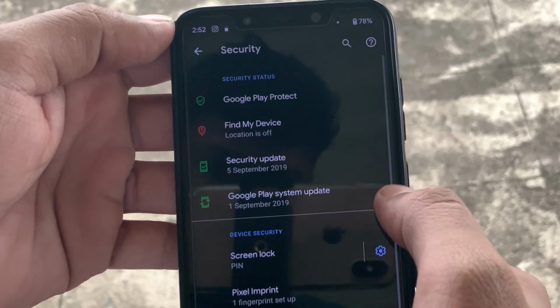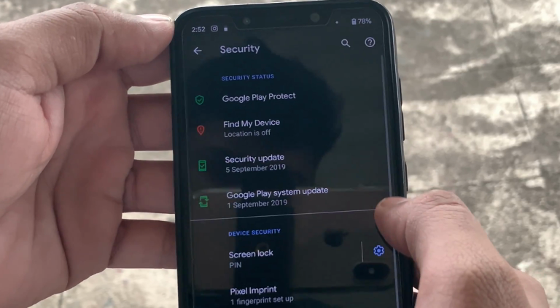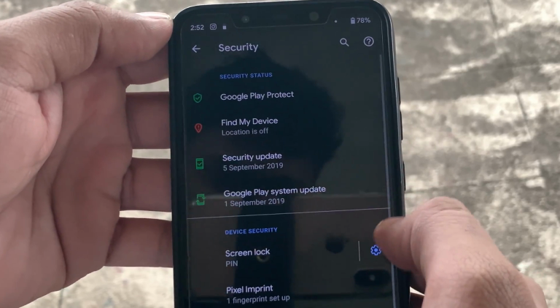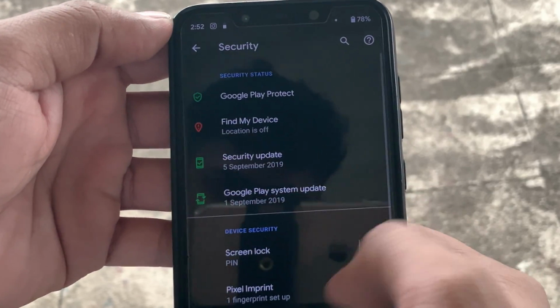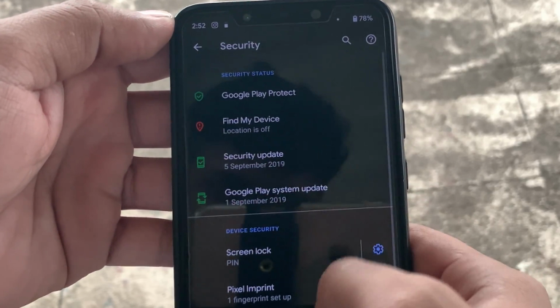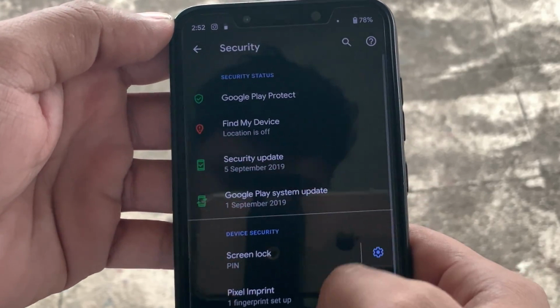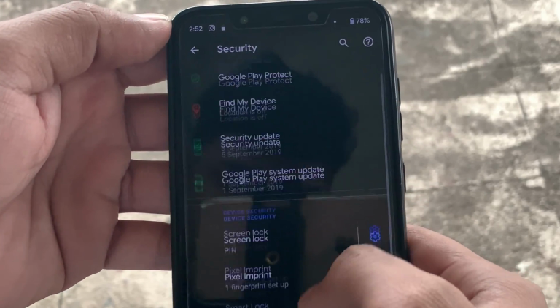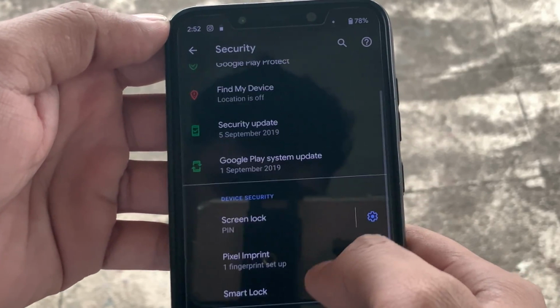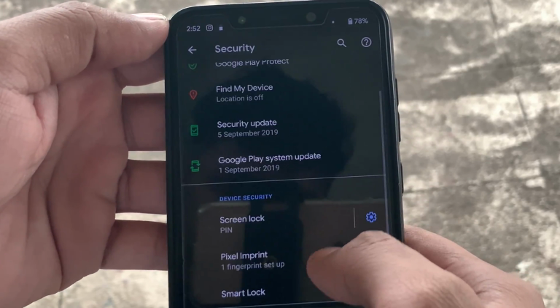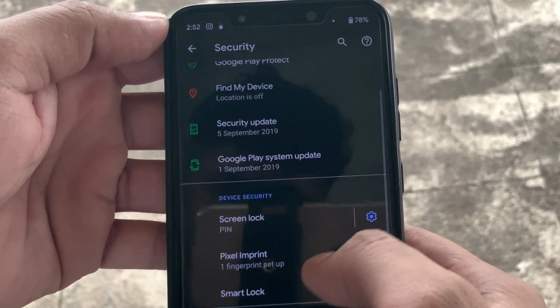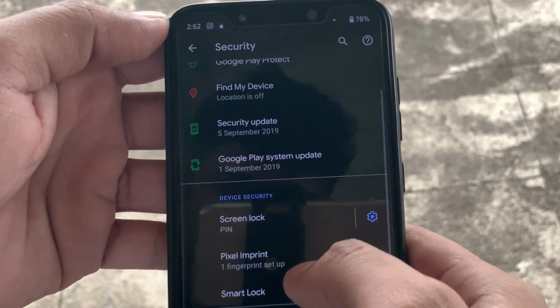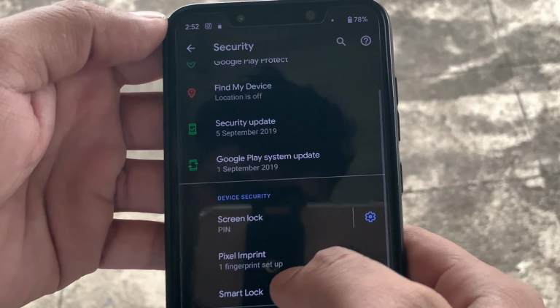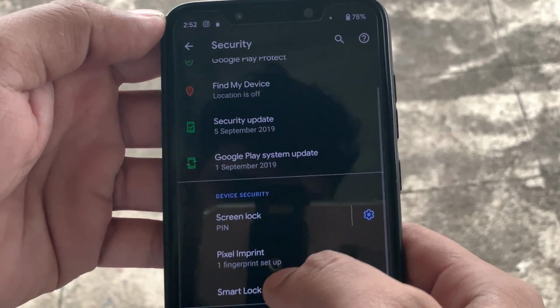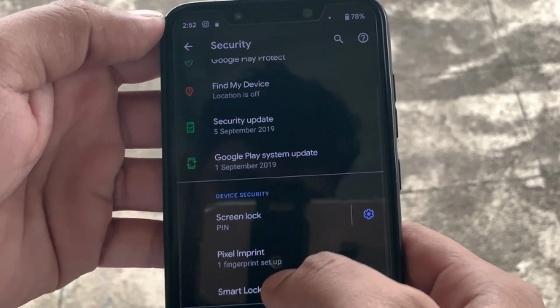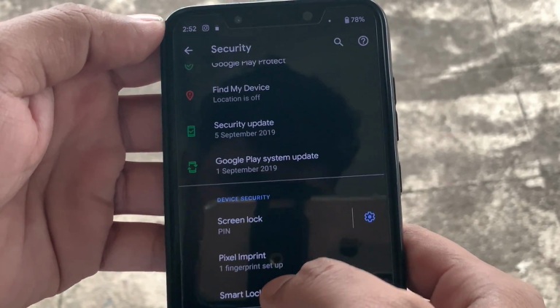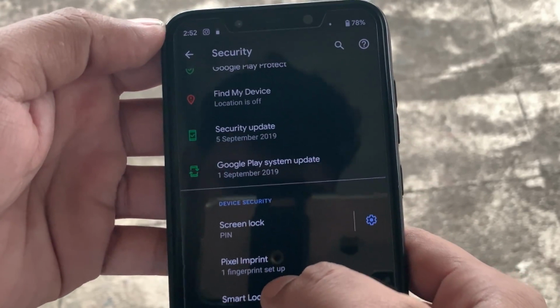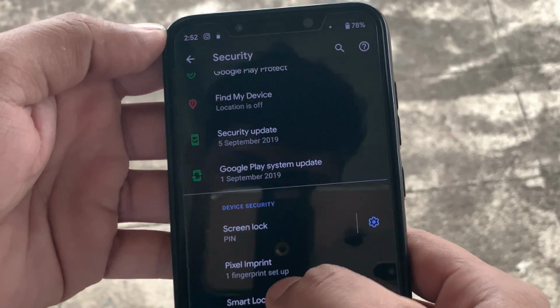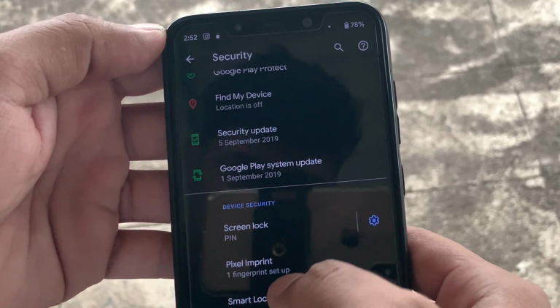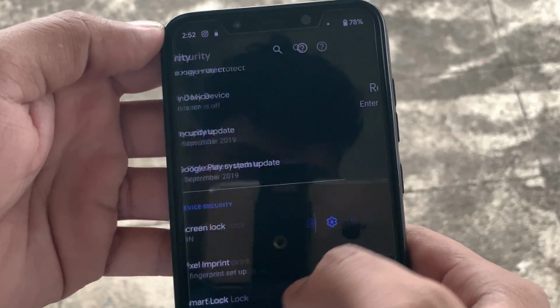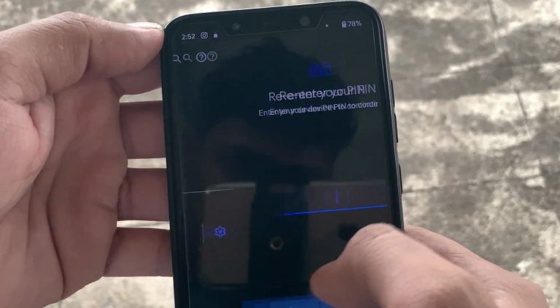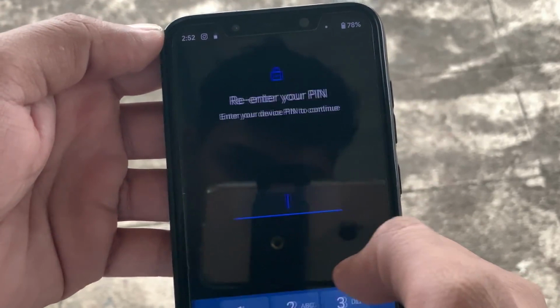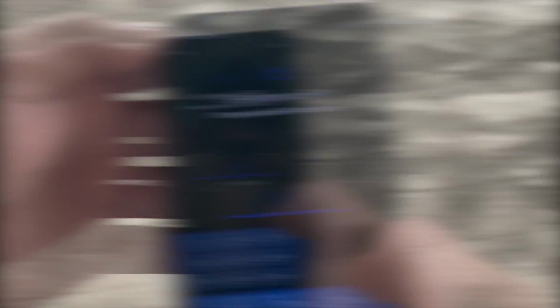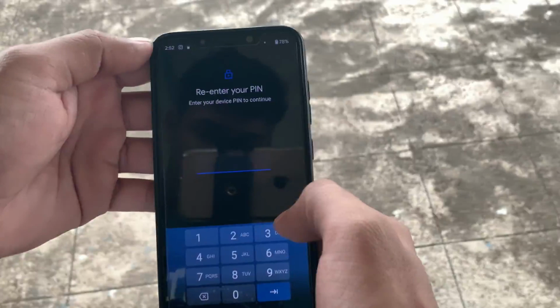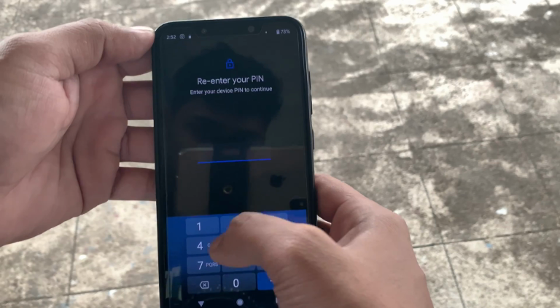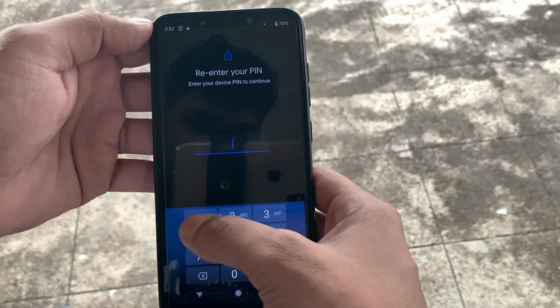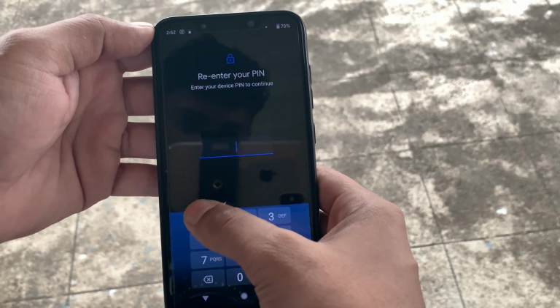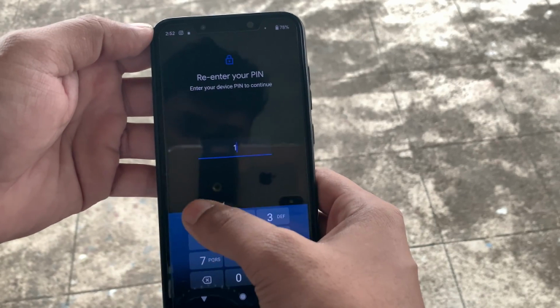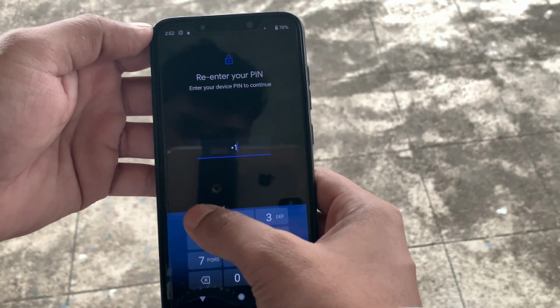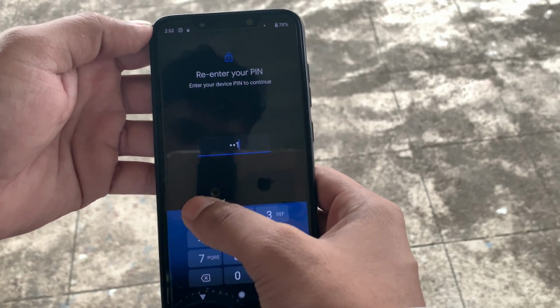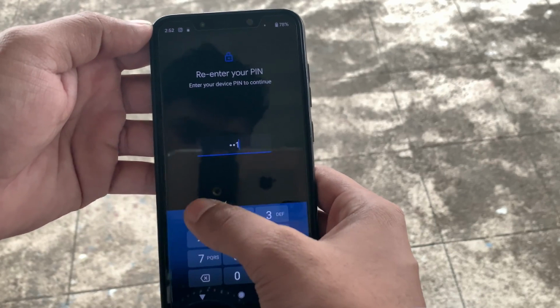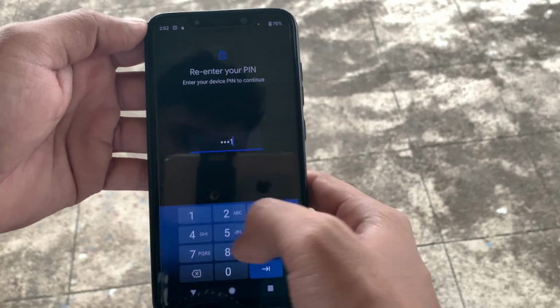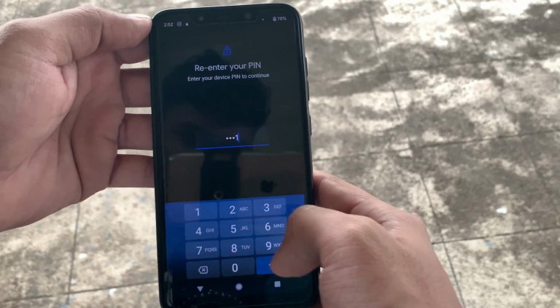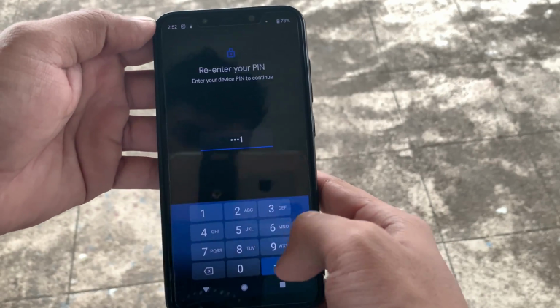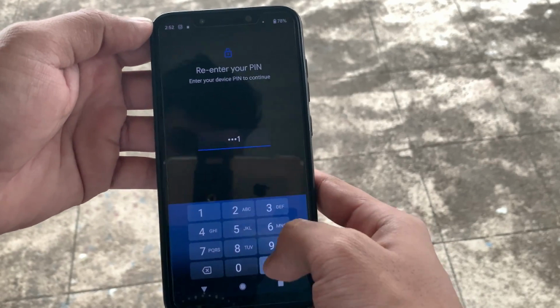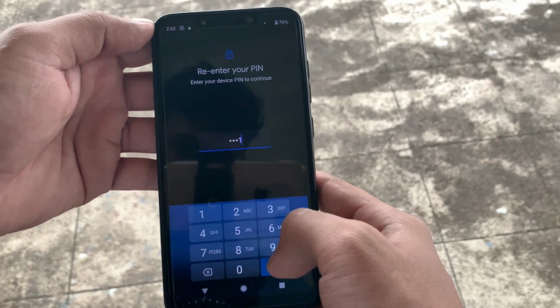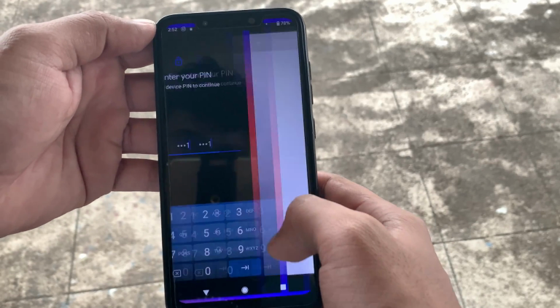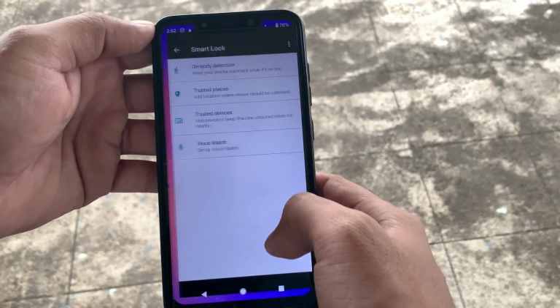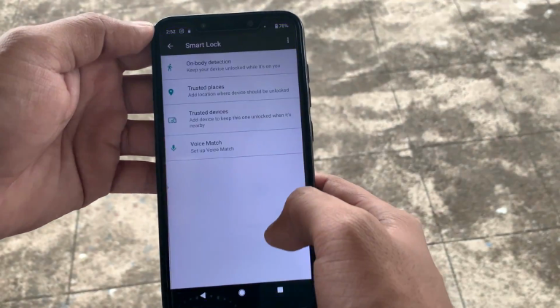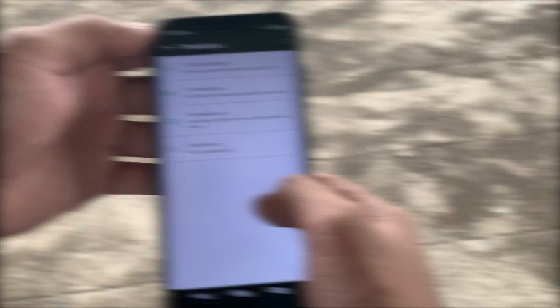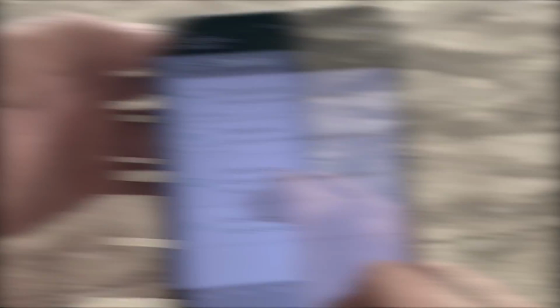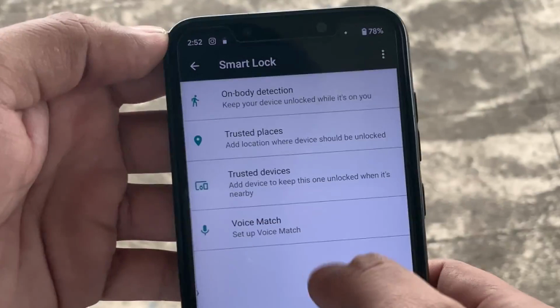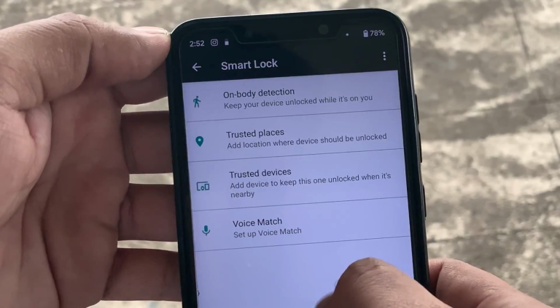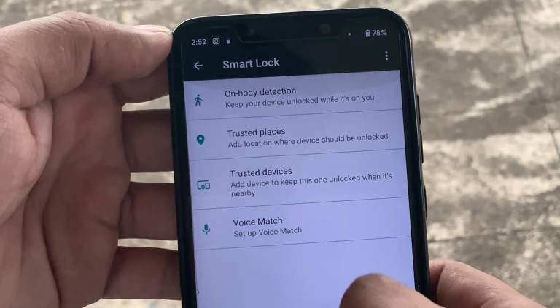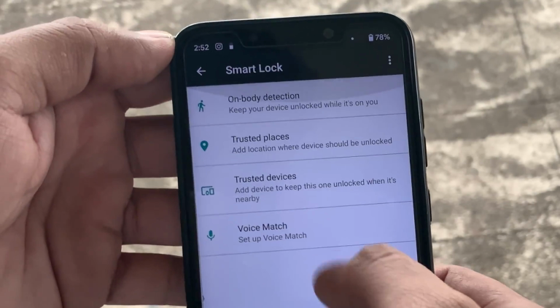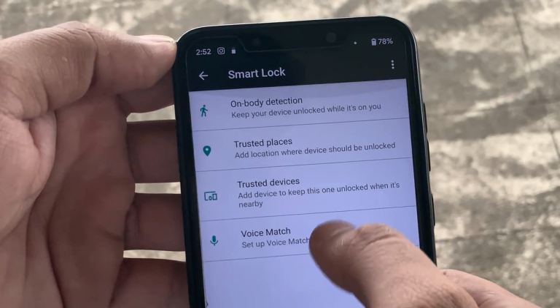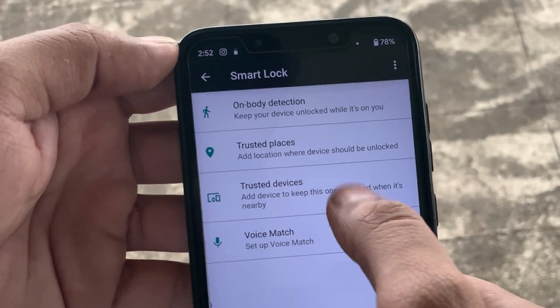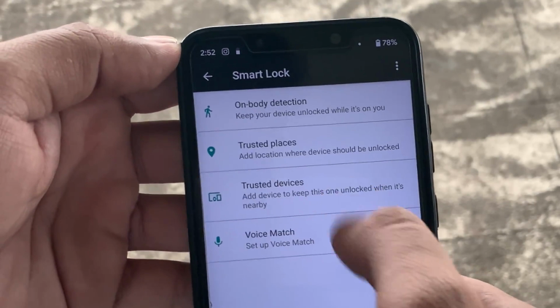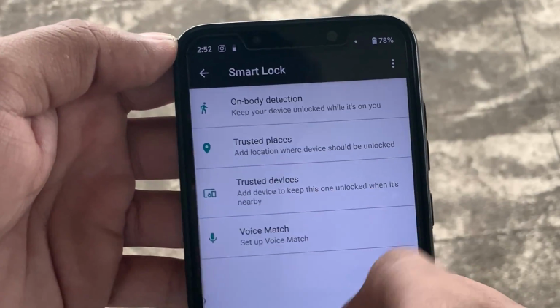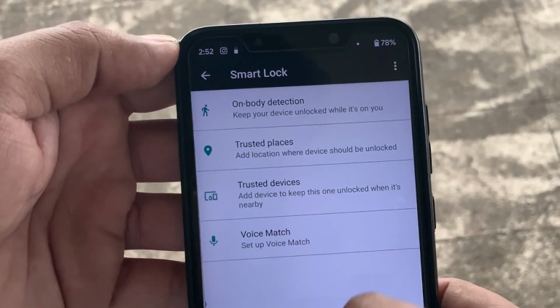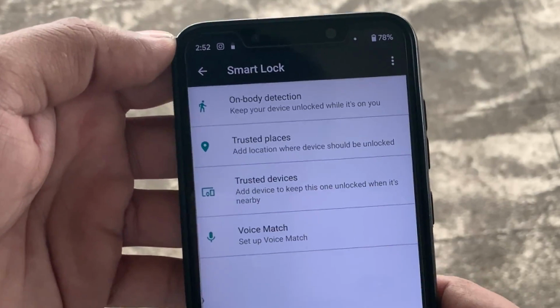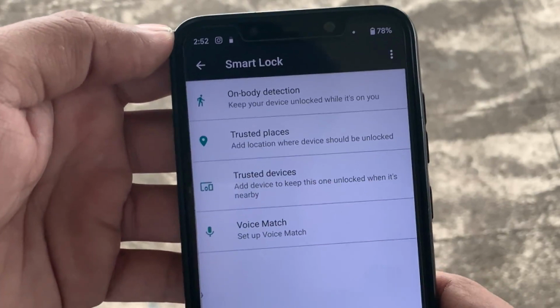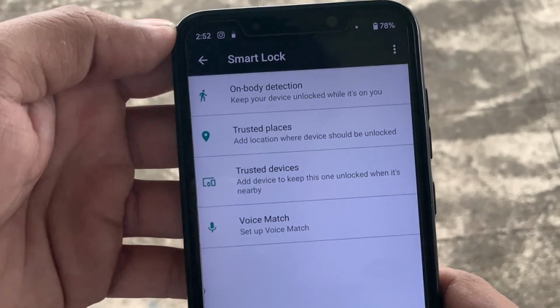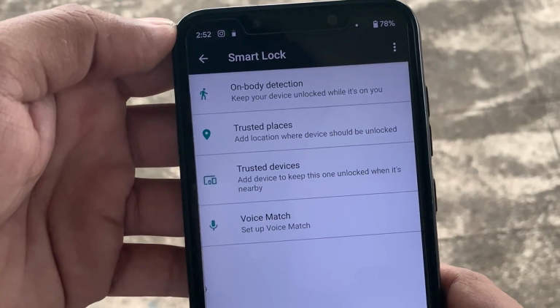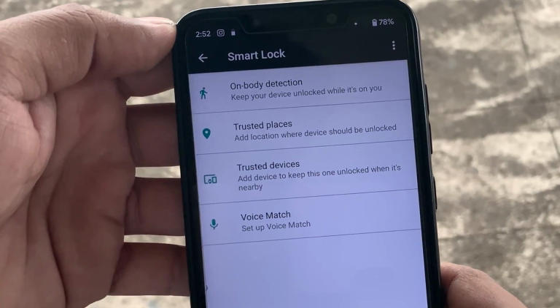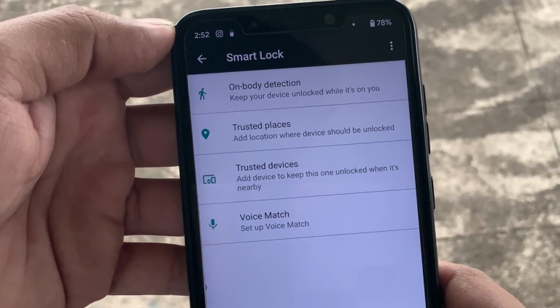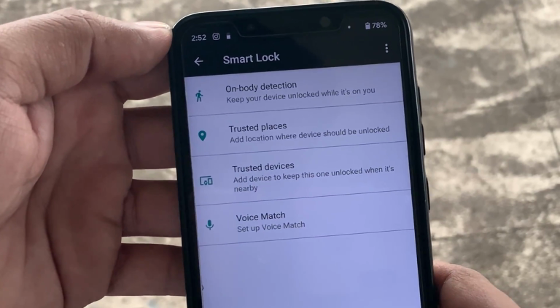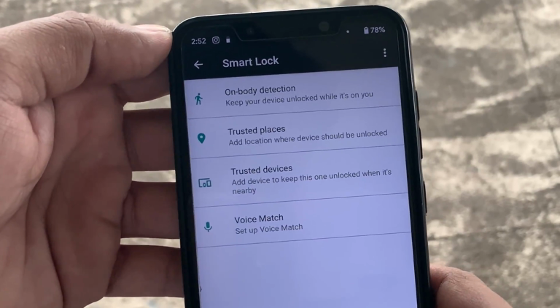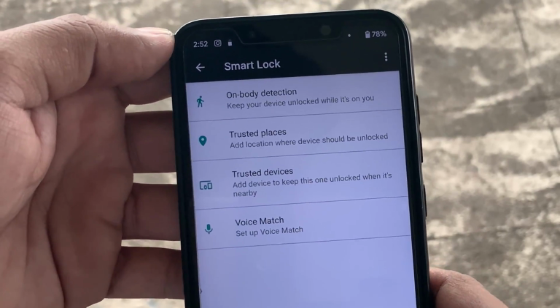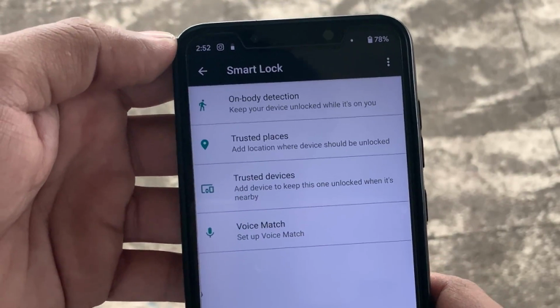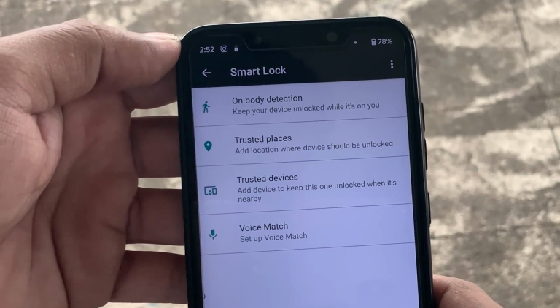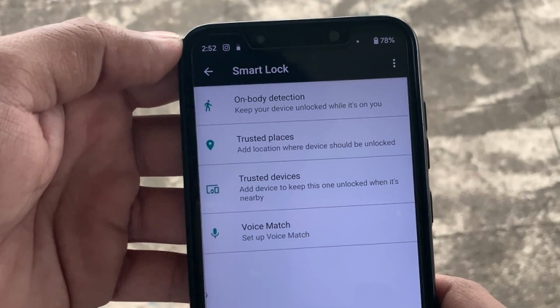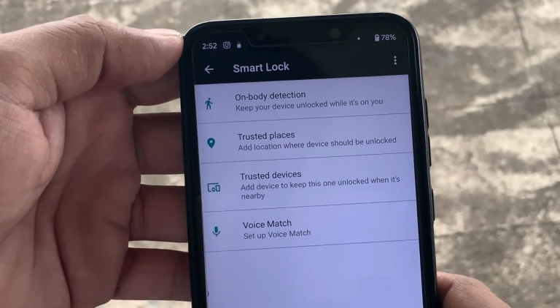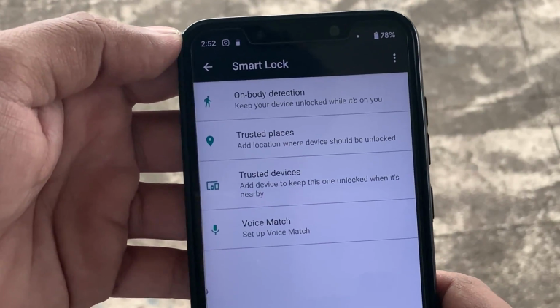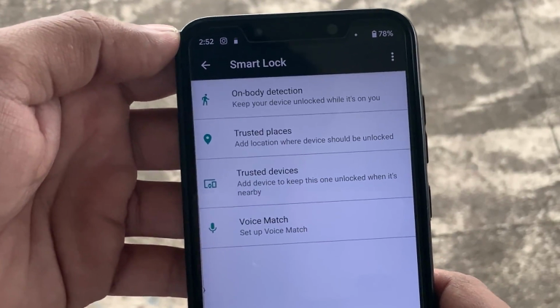The only problem in my experience with this port right now is that VoLTE is not working and the face unlock support under Smart Lock is missing.